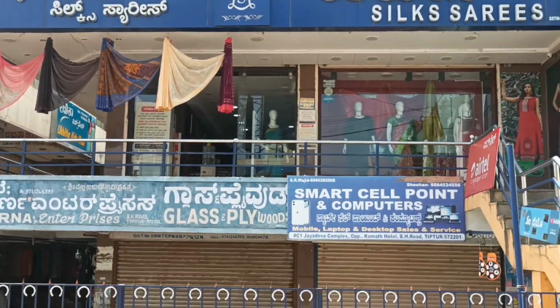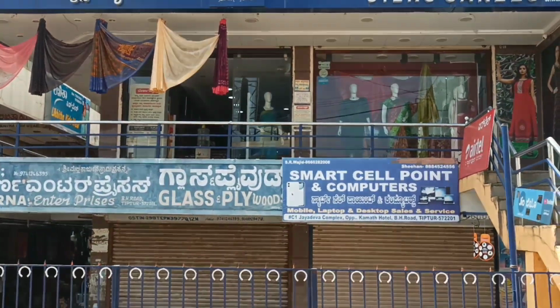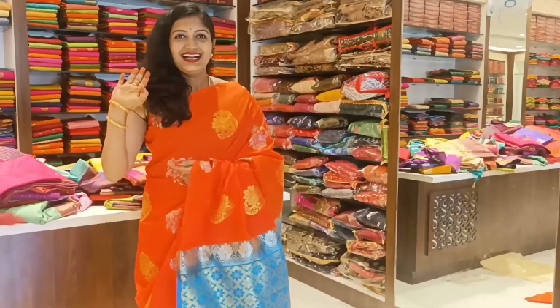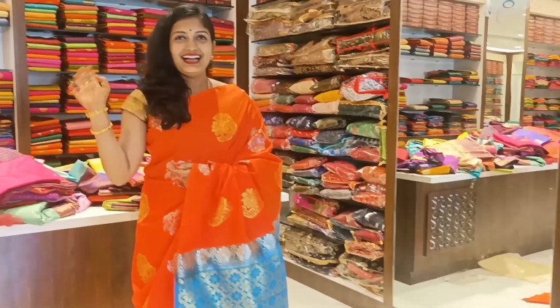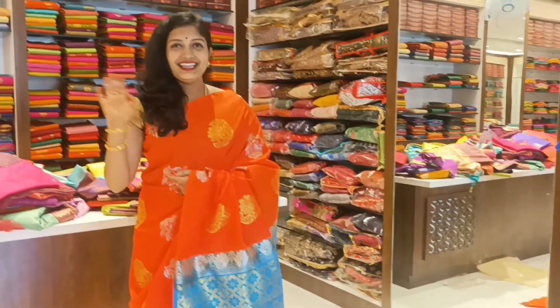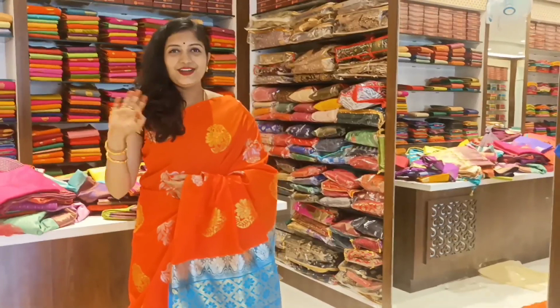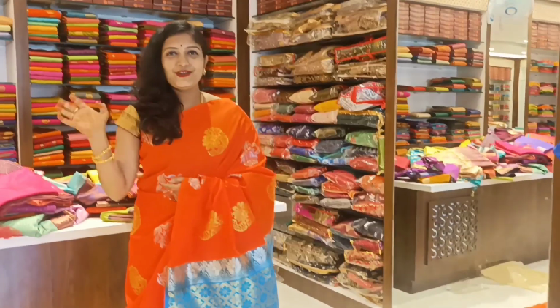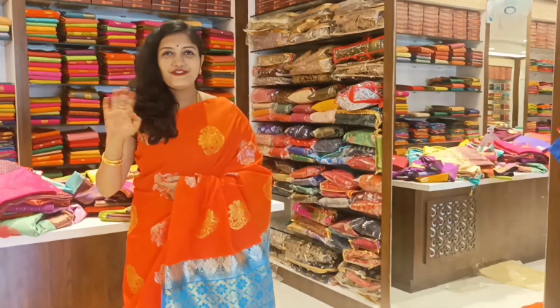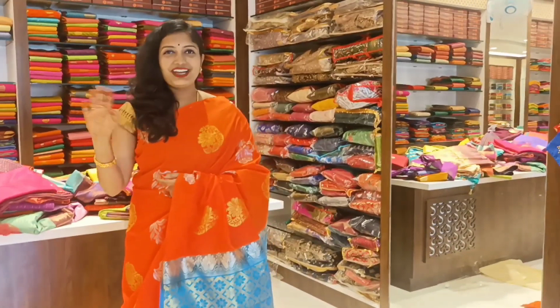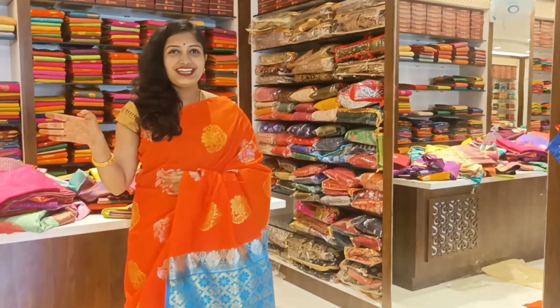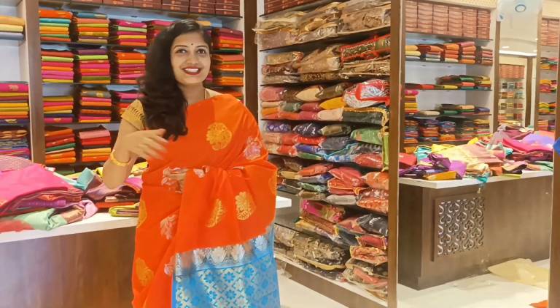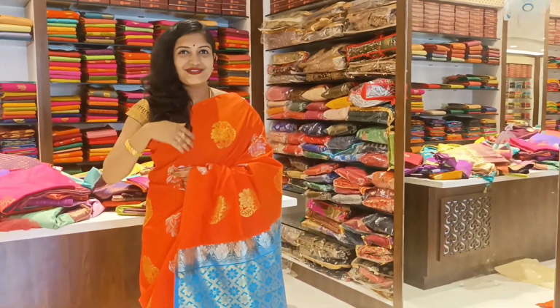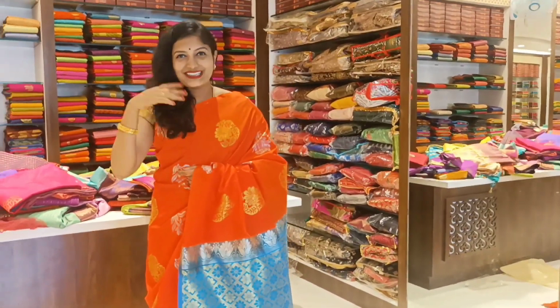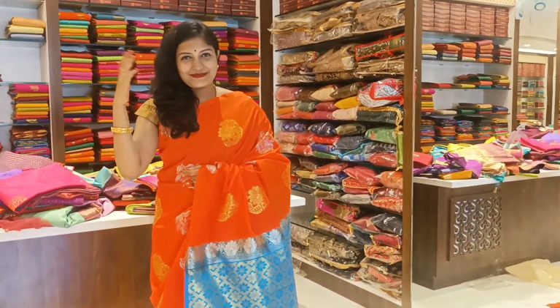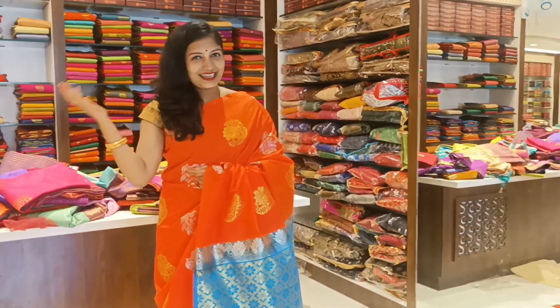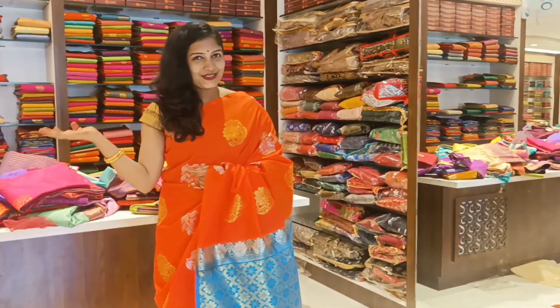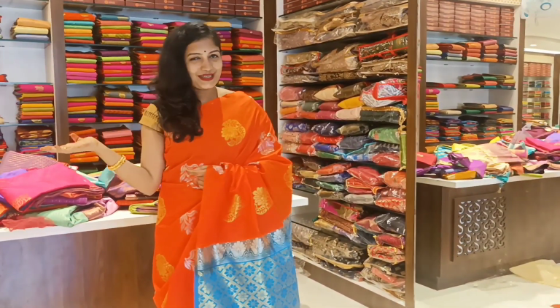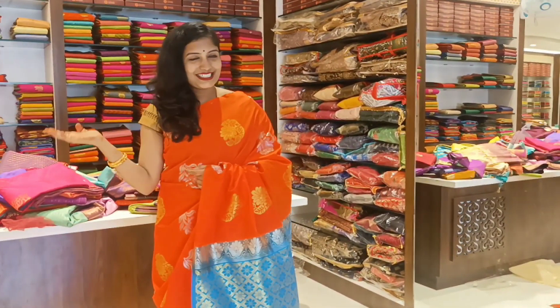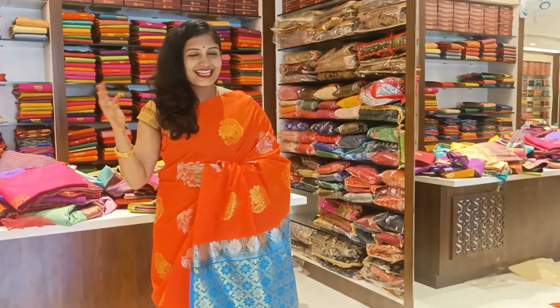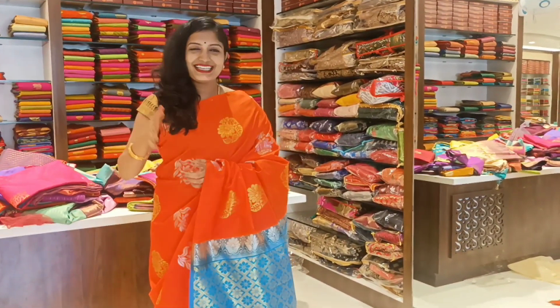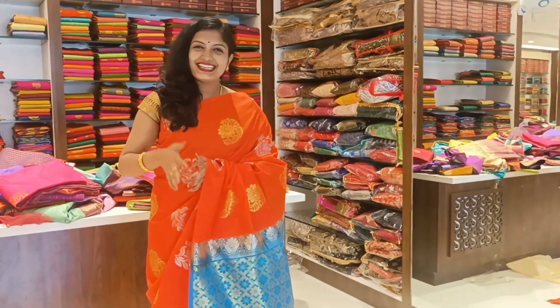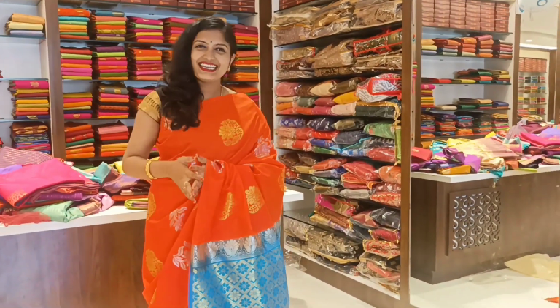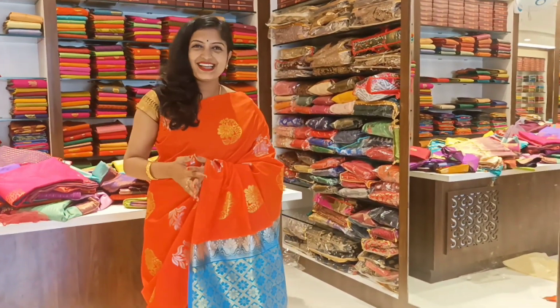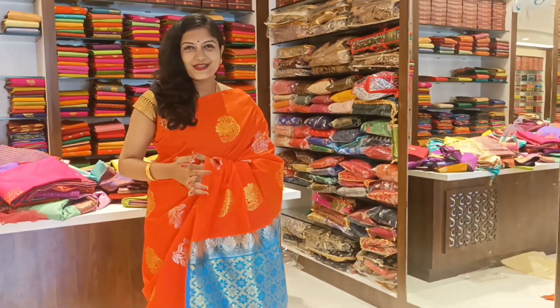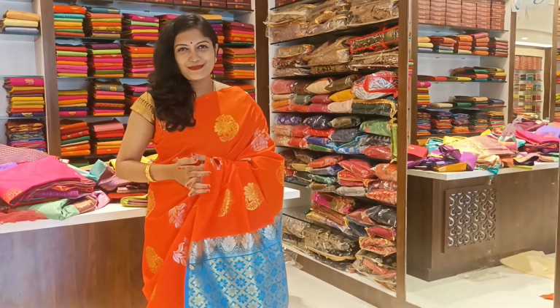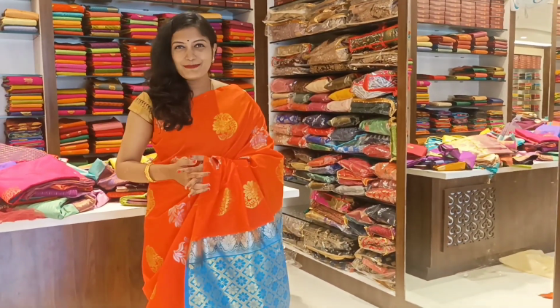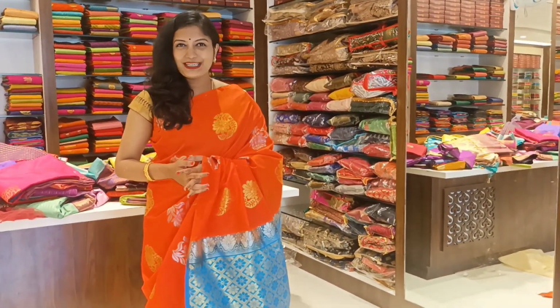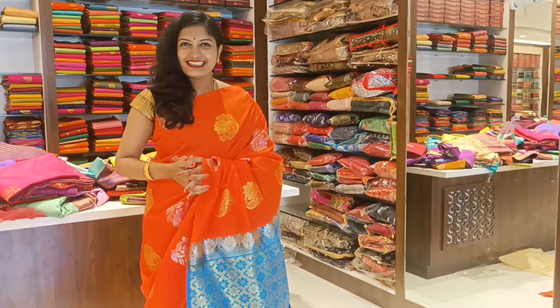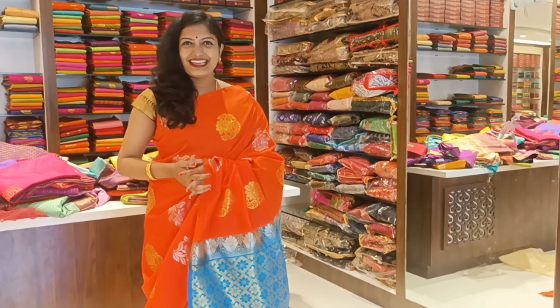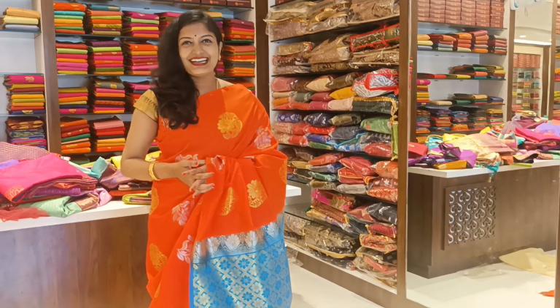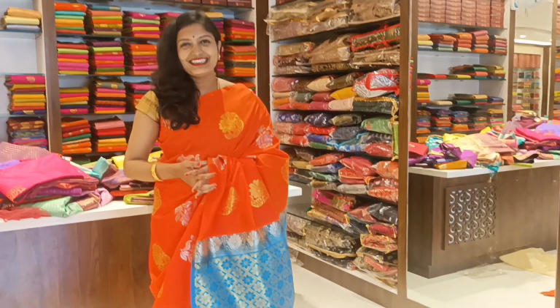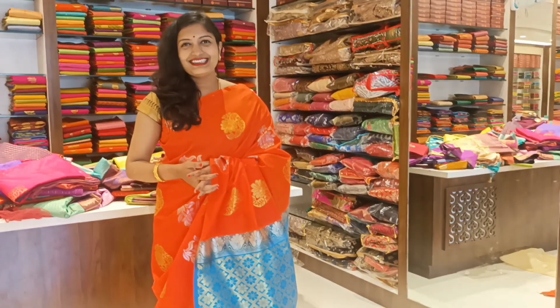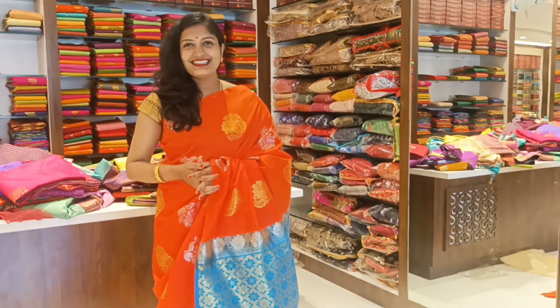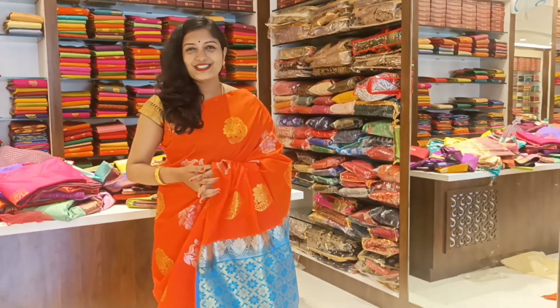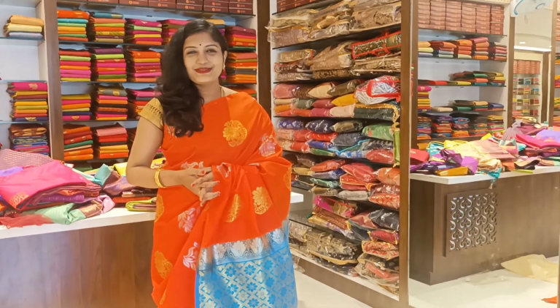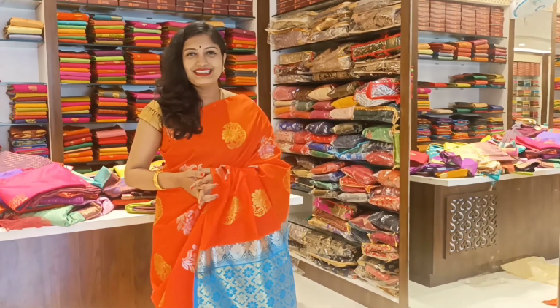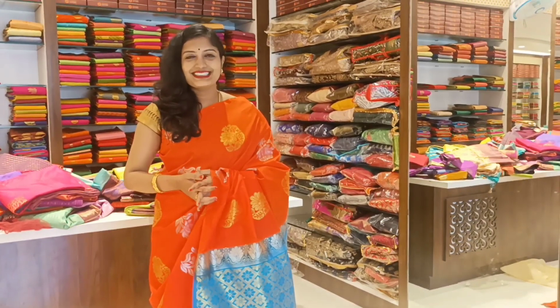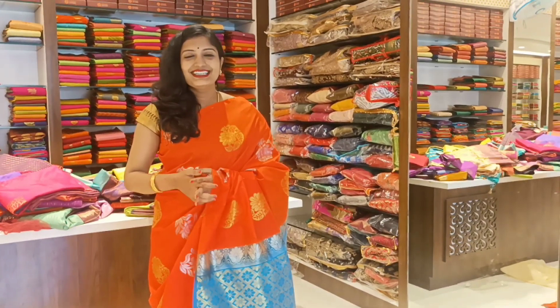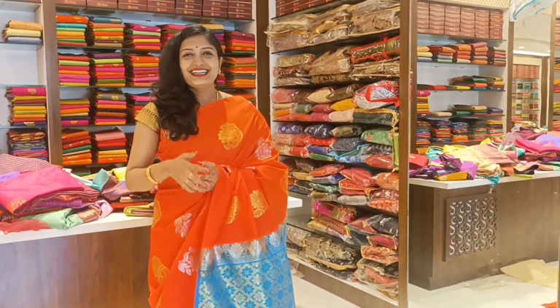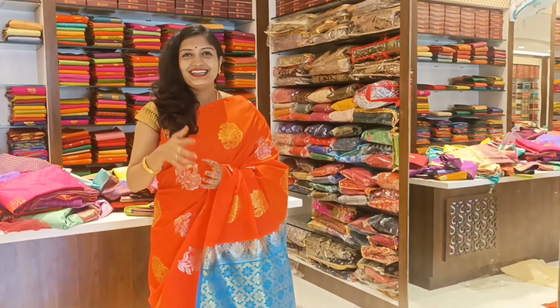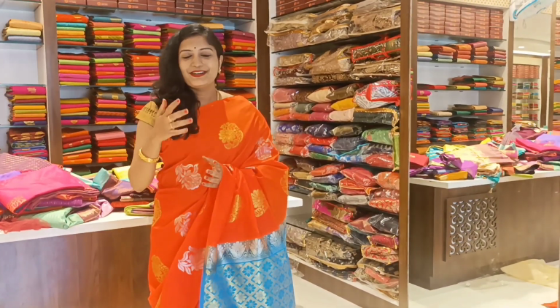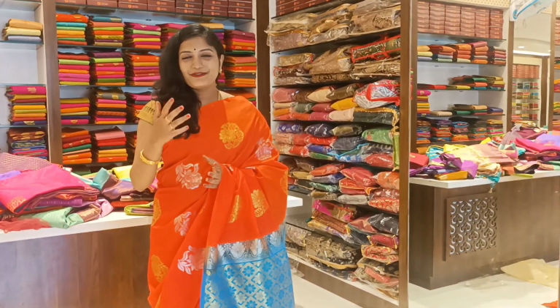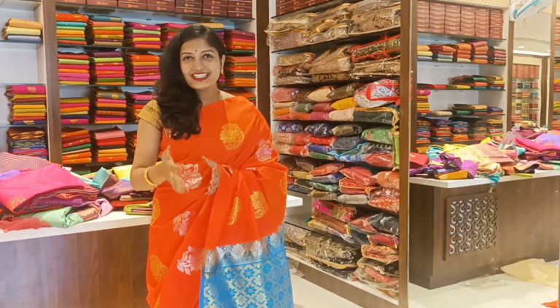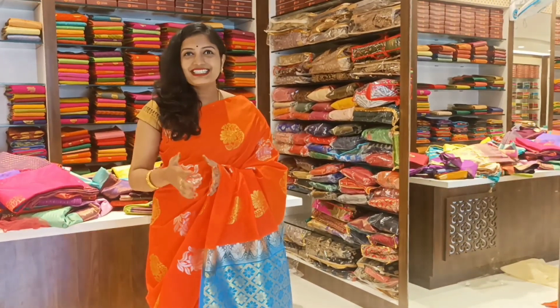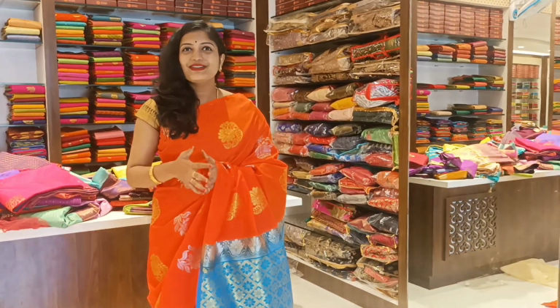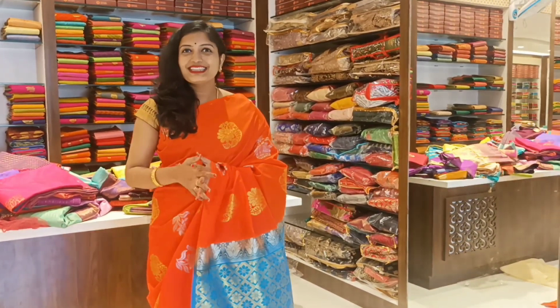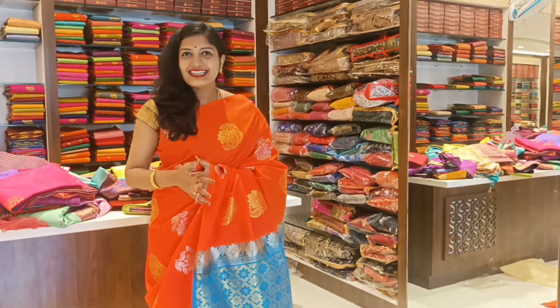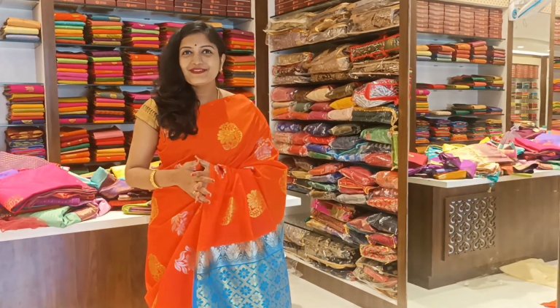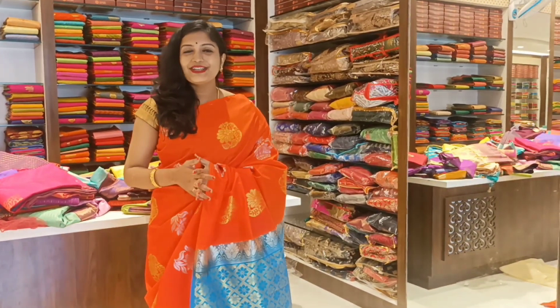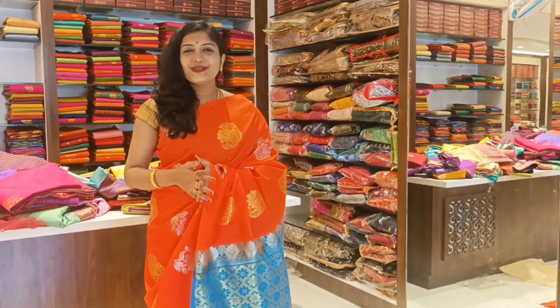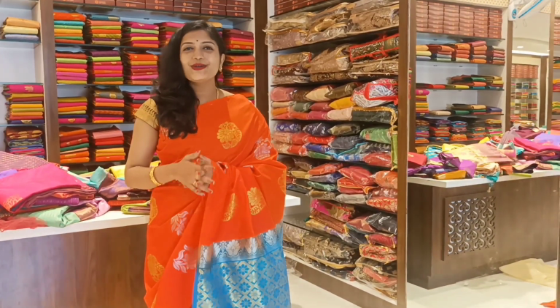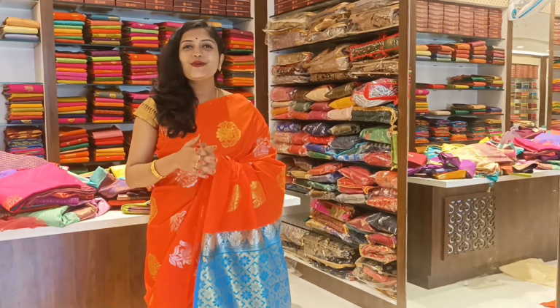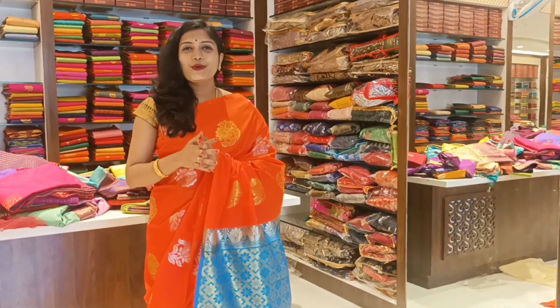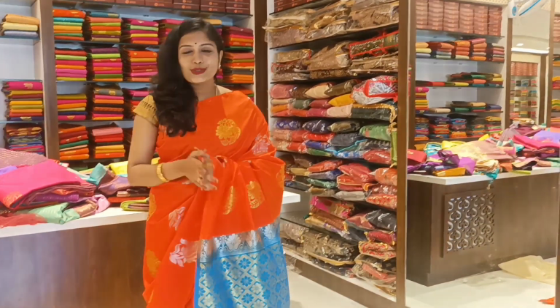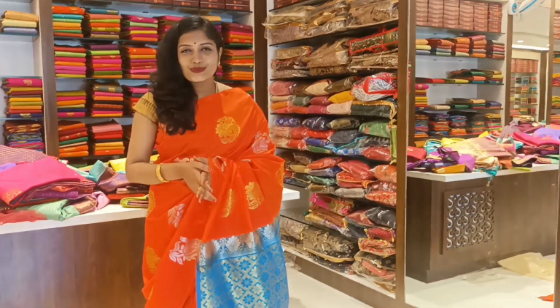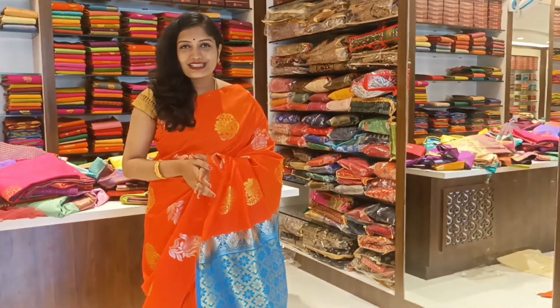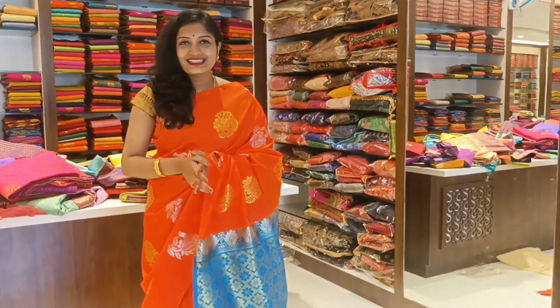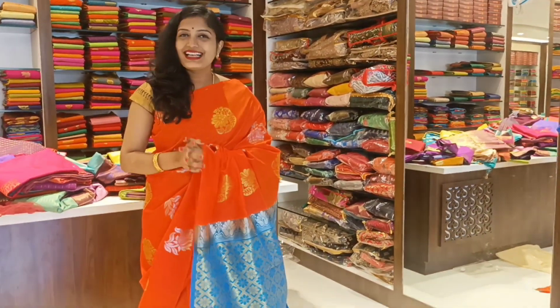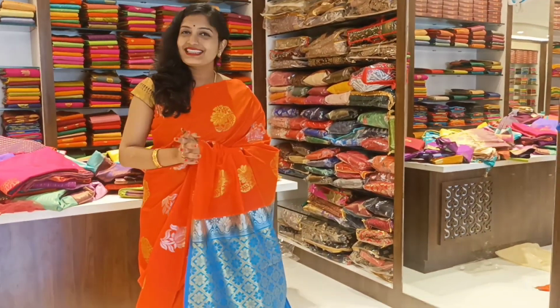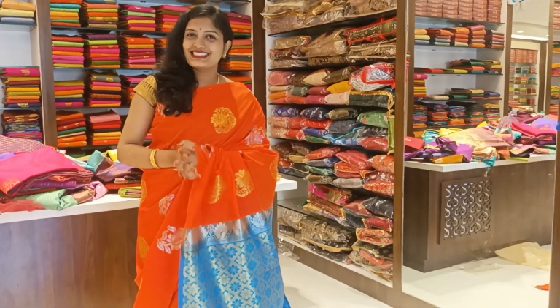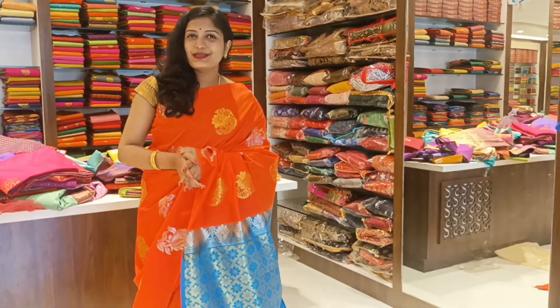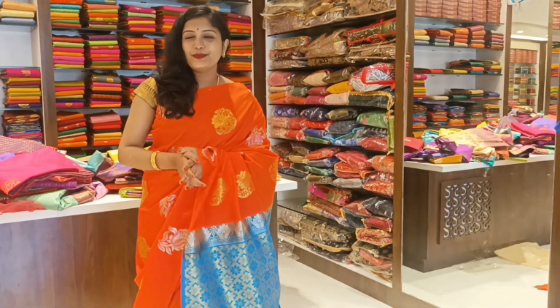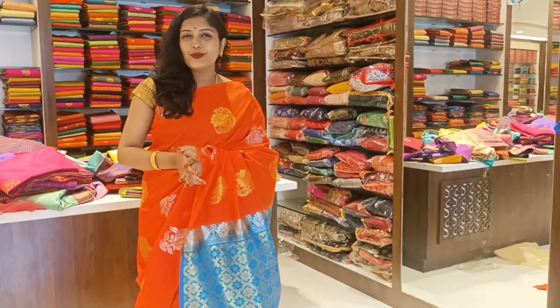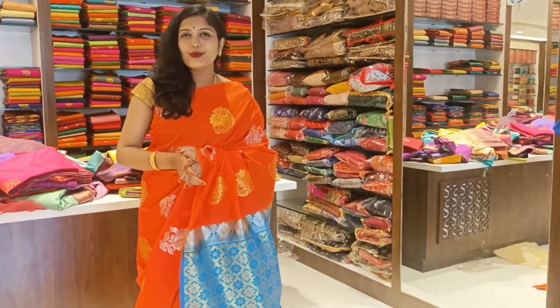Hi, hello friends! Welcome back to my channel. I am Anitta Shaman. Friends, this video is about Oswal Silks Tiptur.